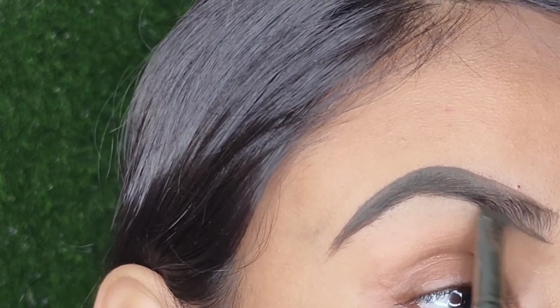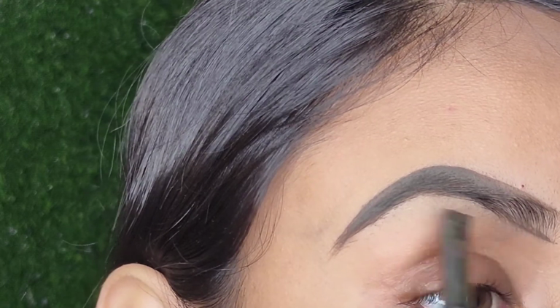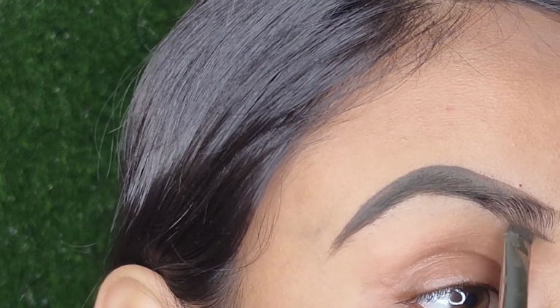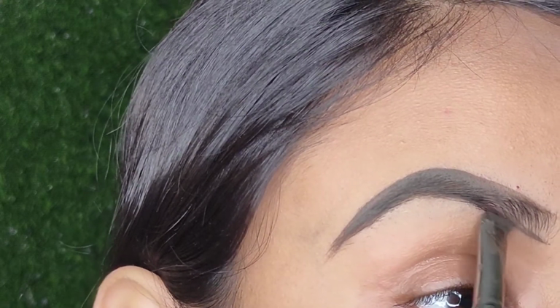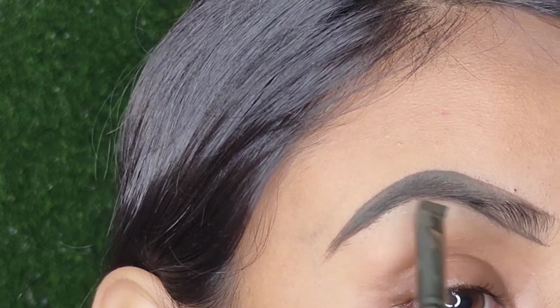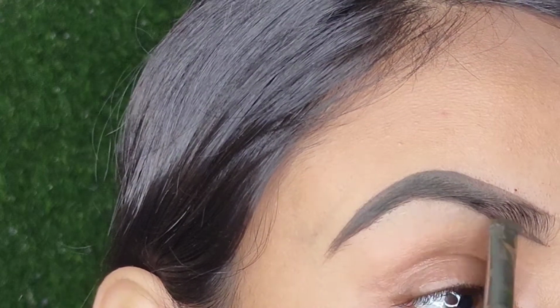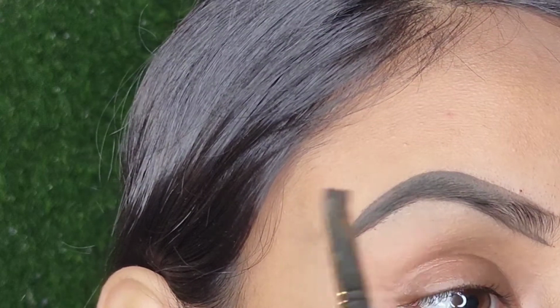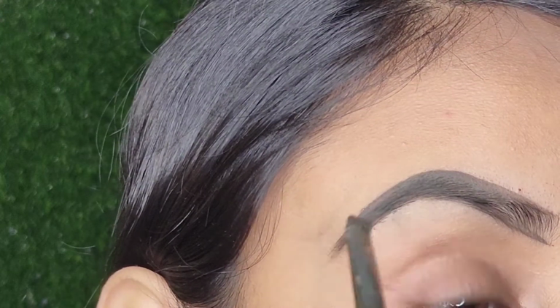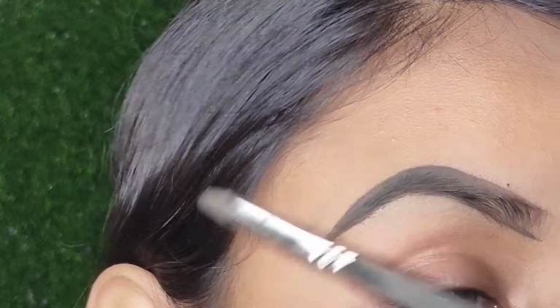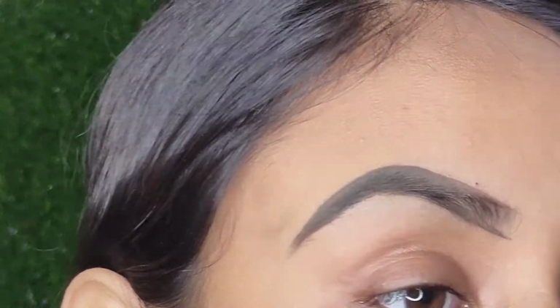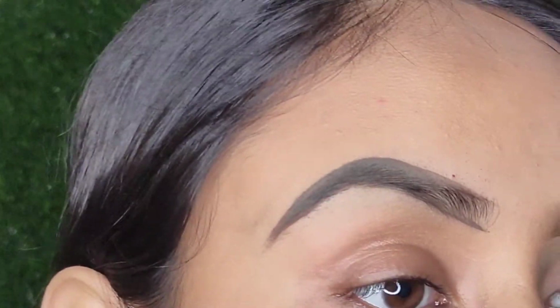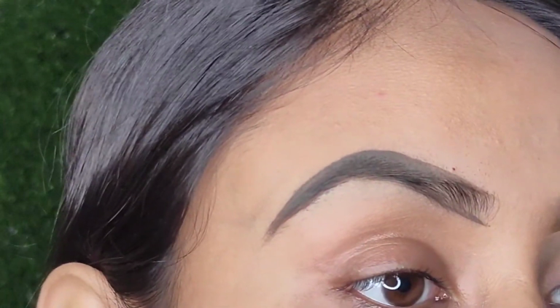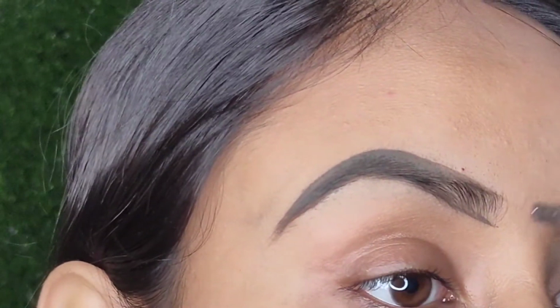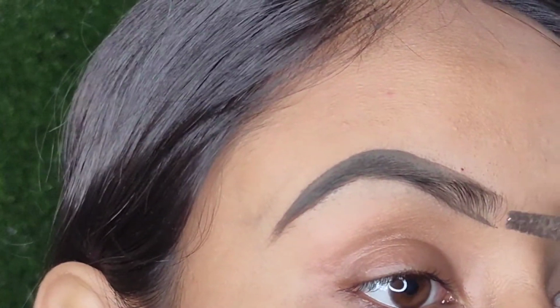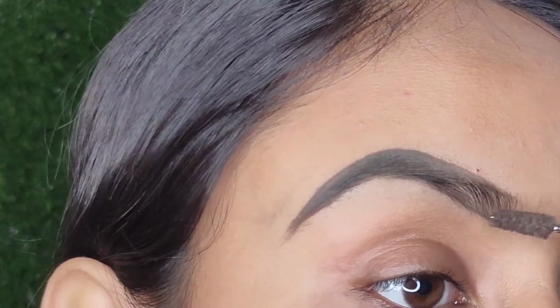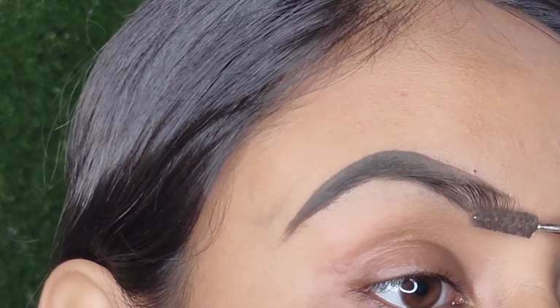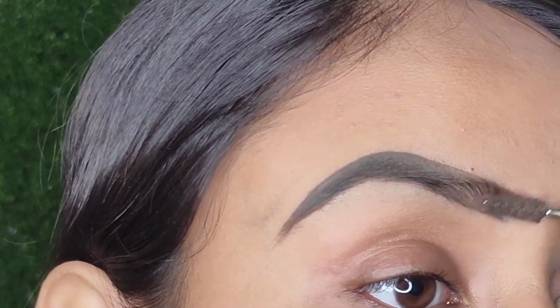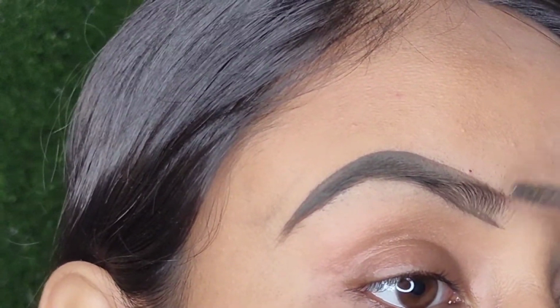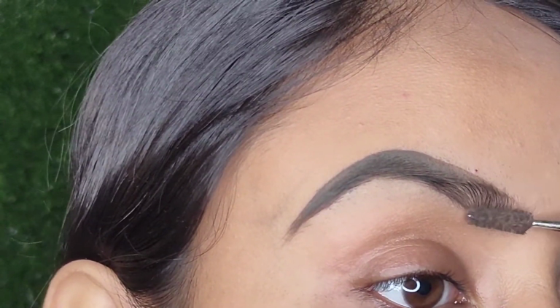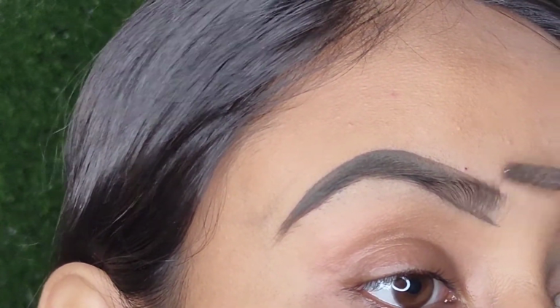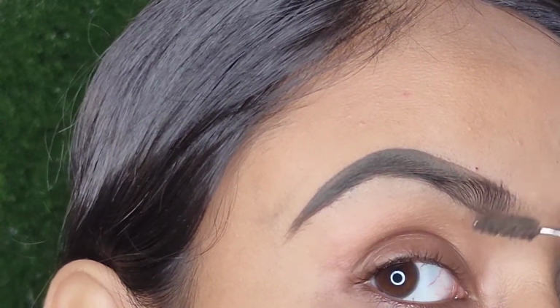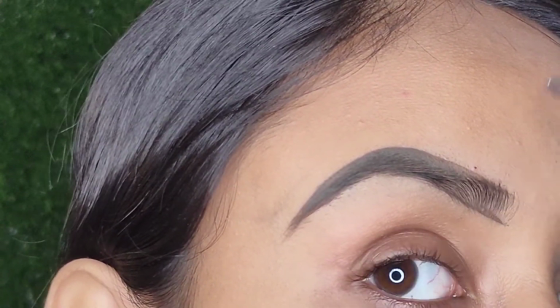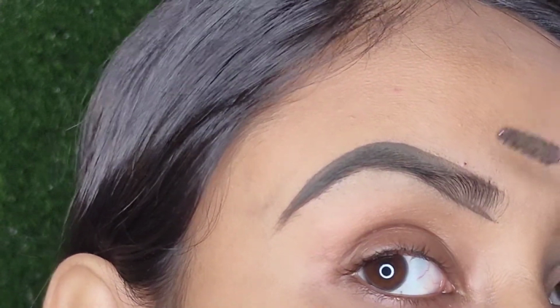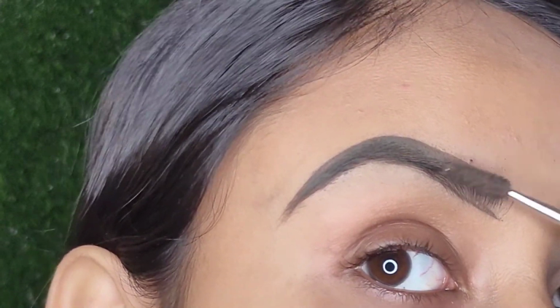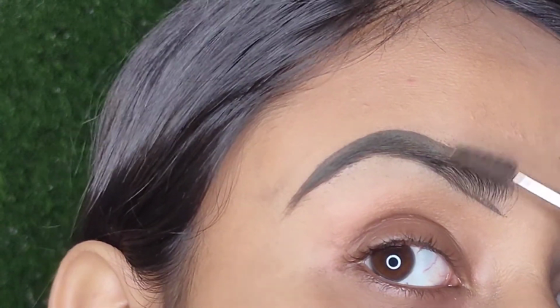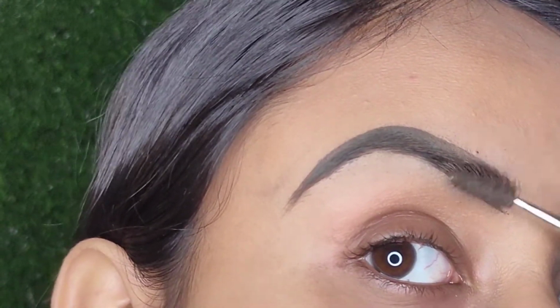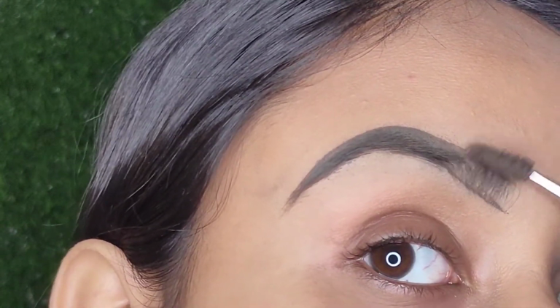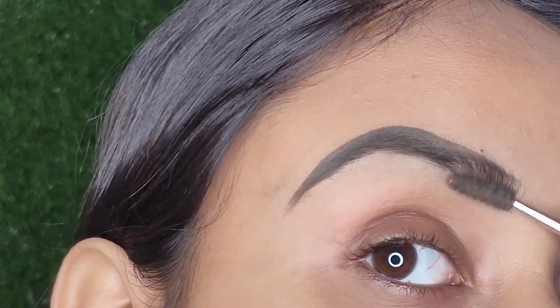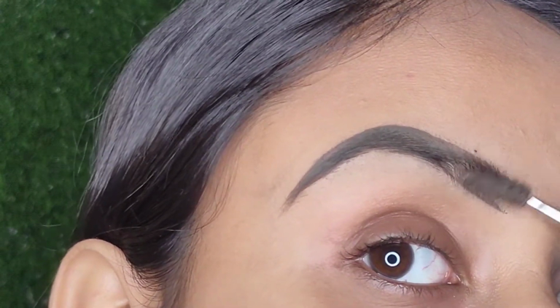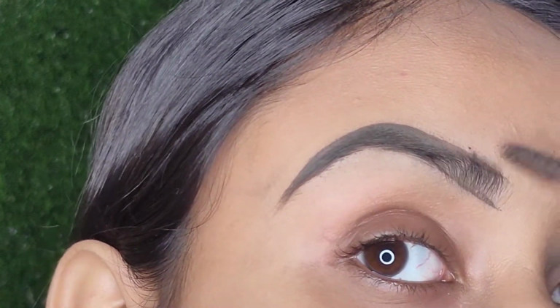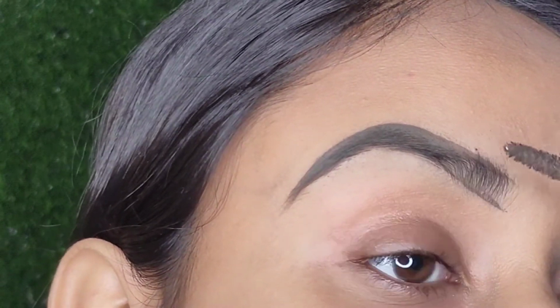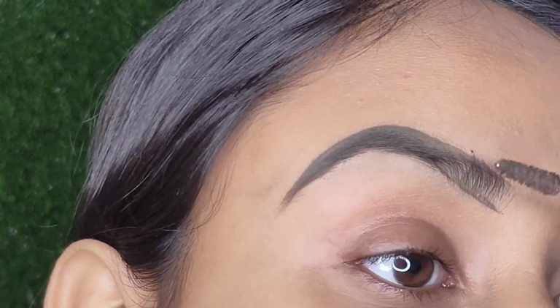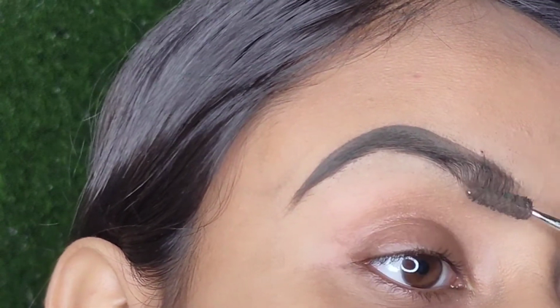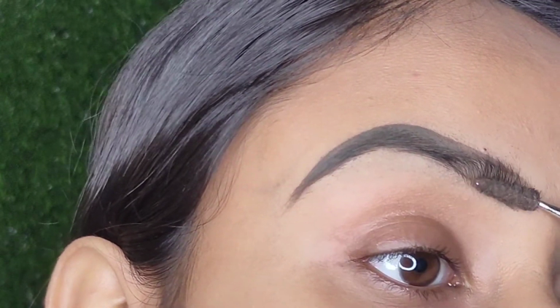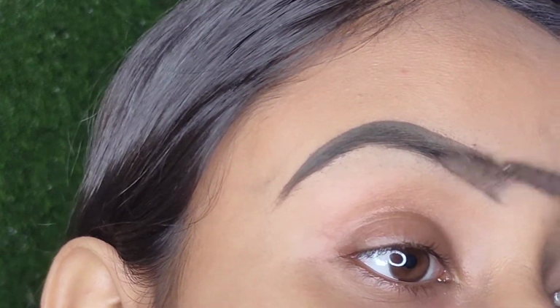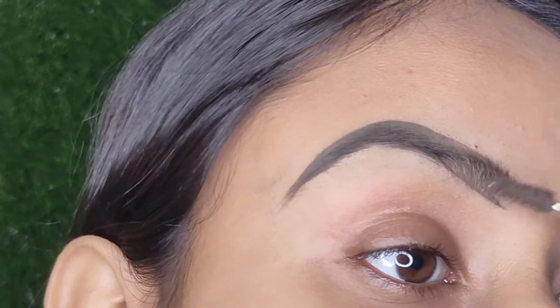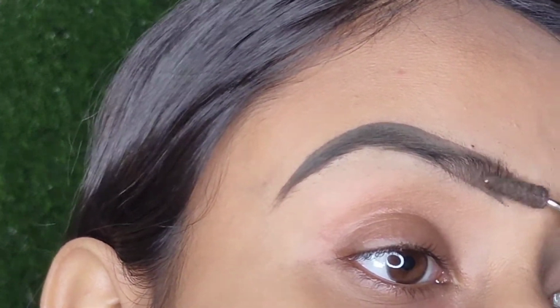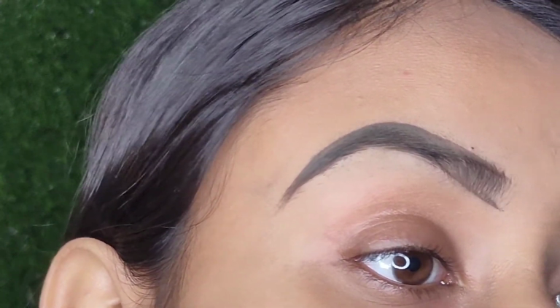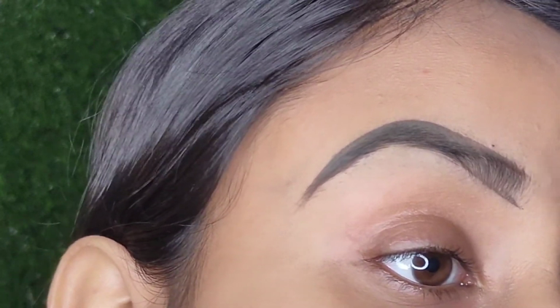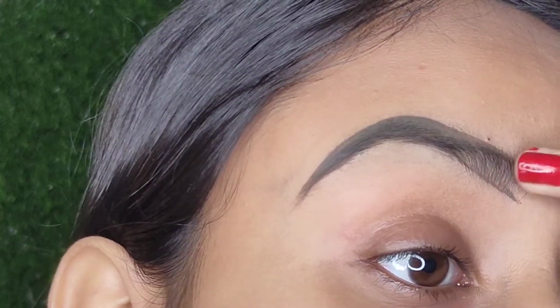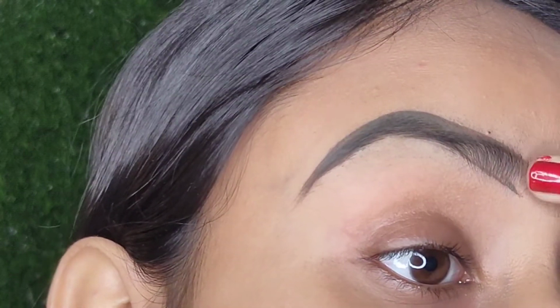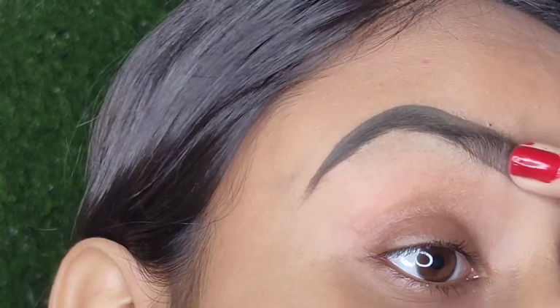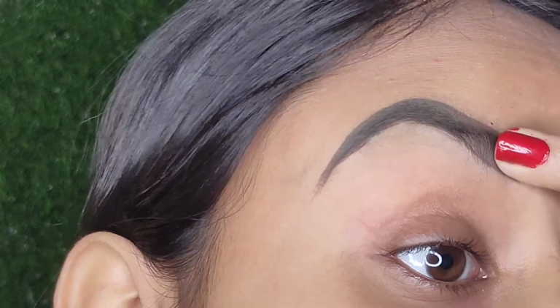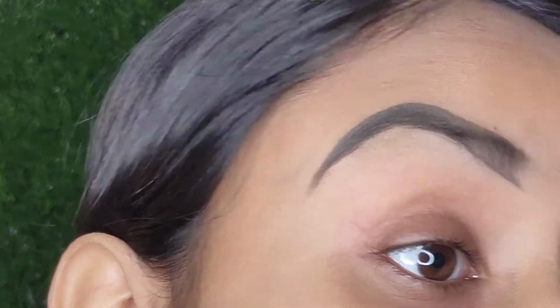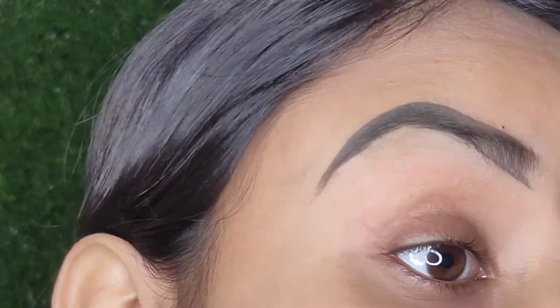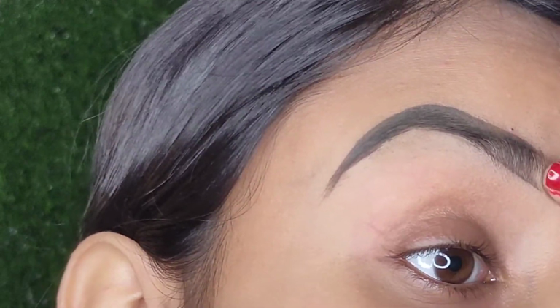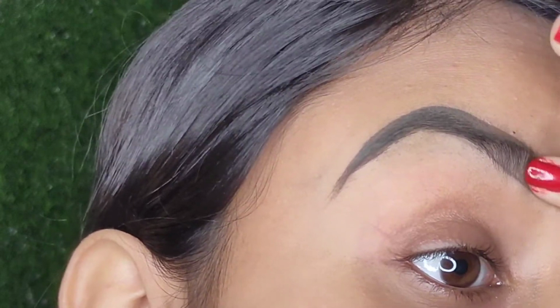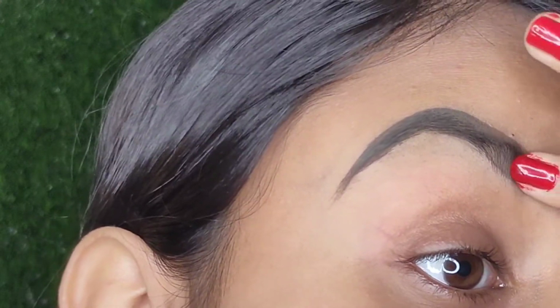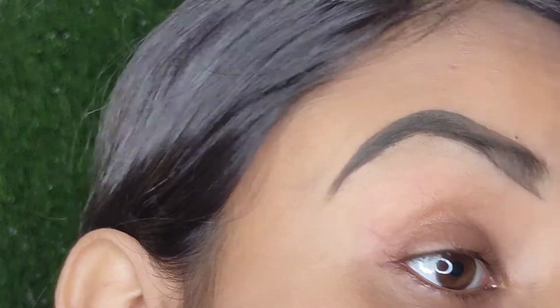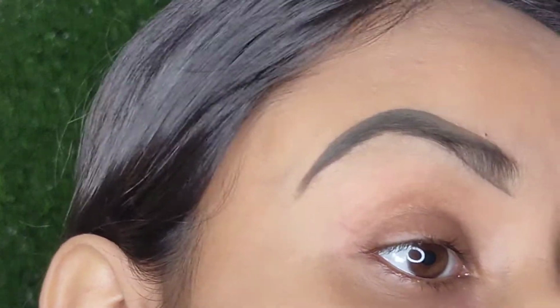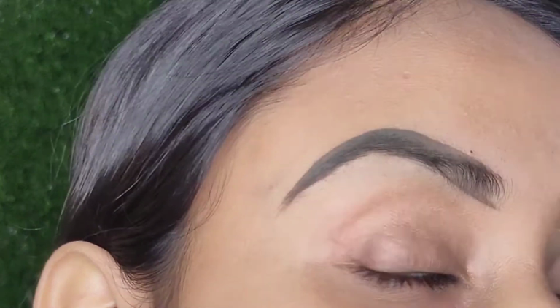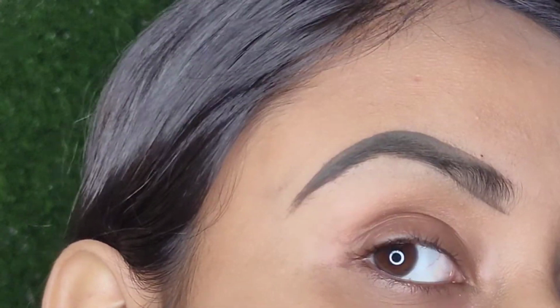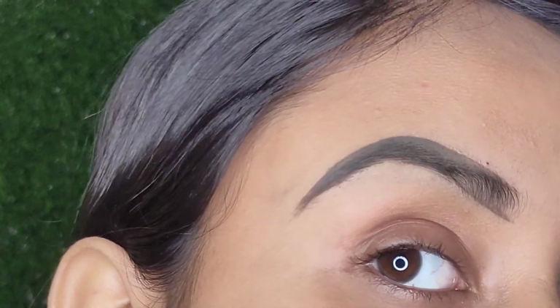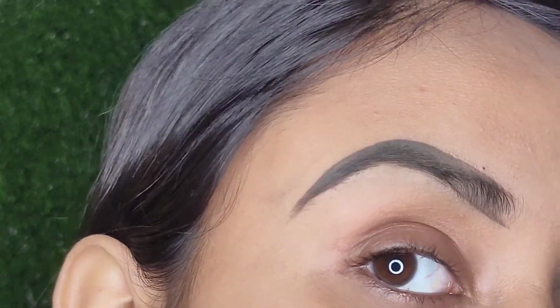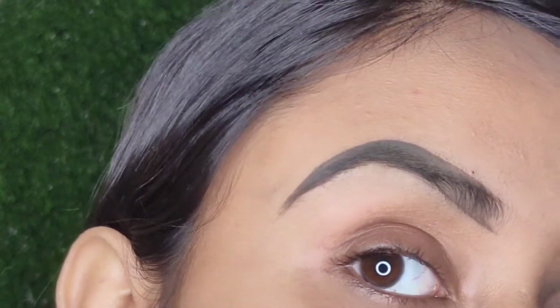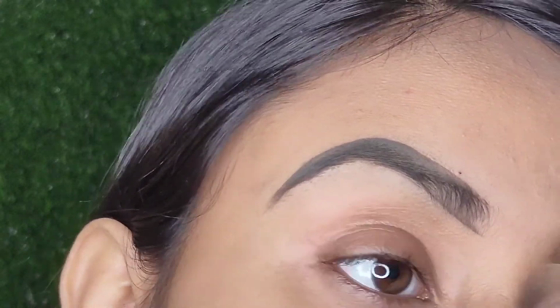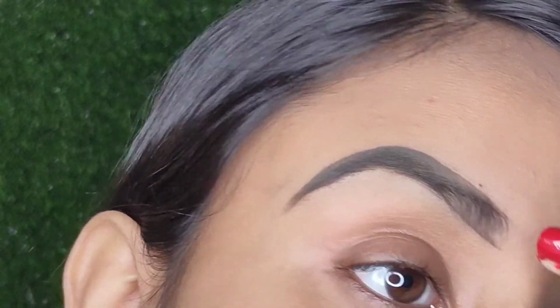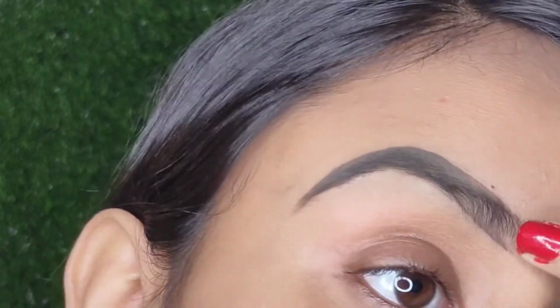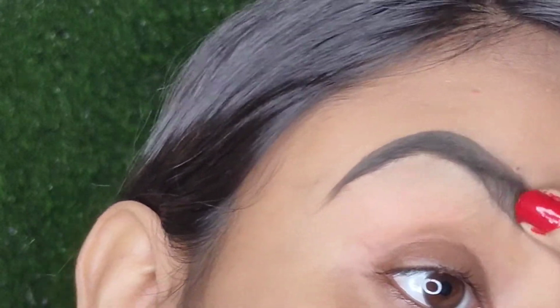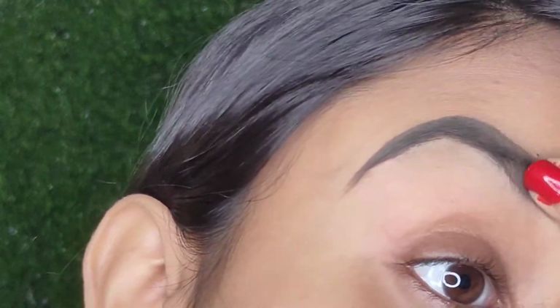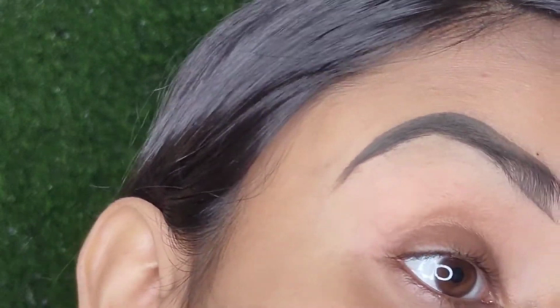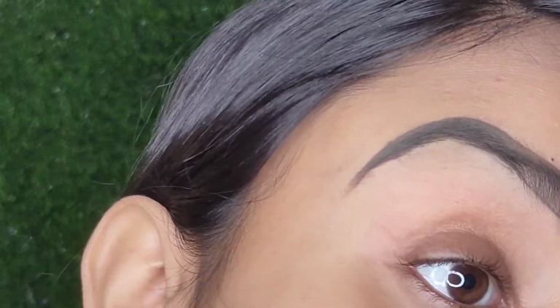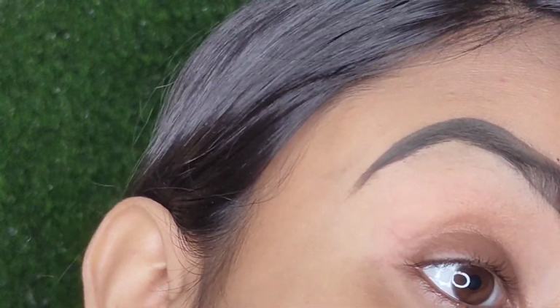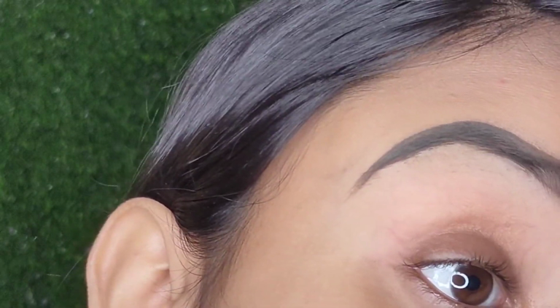Similarly, I'll do a line at the bottom and take my spoolie and start fading the excess product in the front area to give it a more natural look.